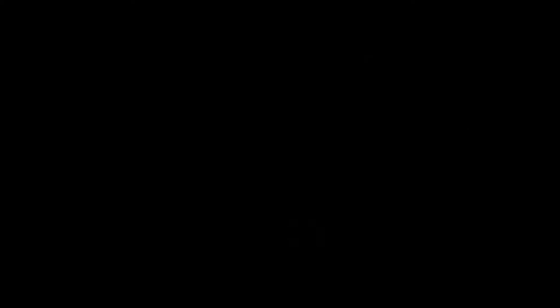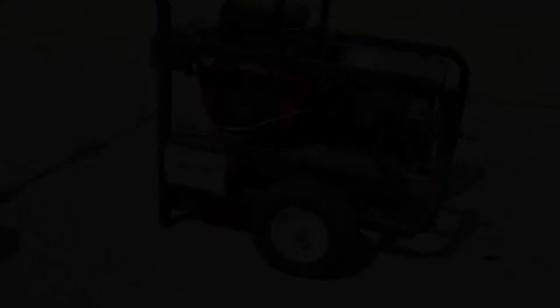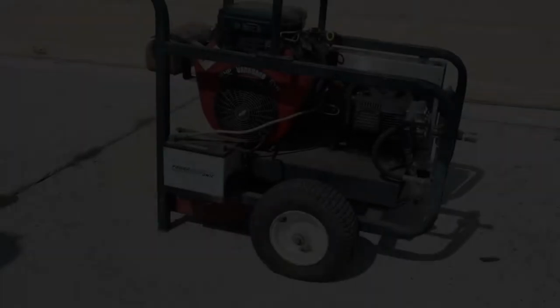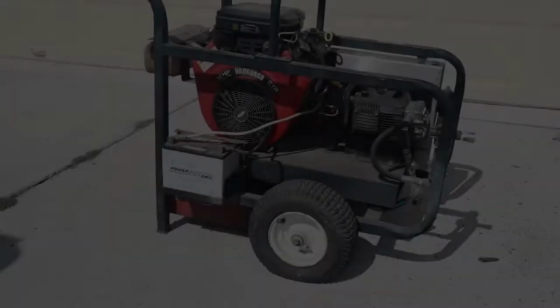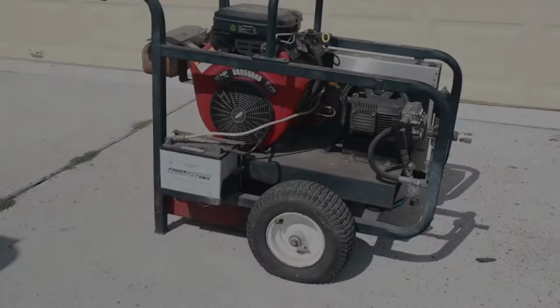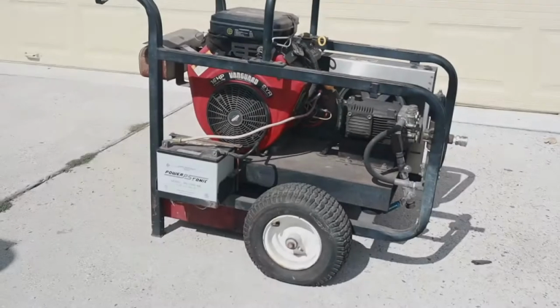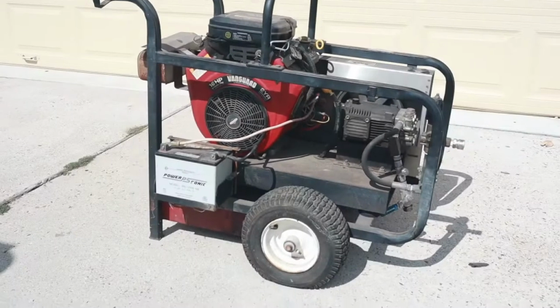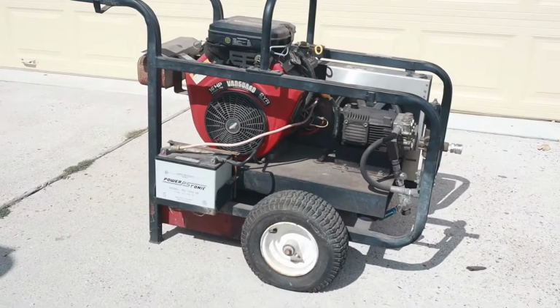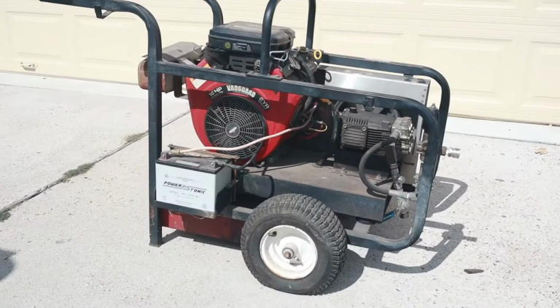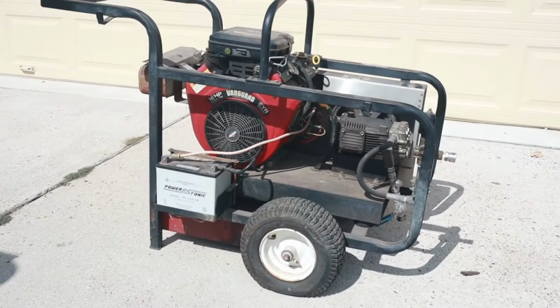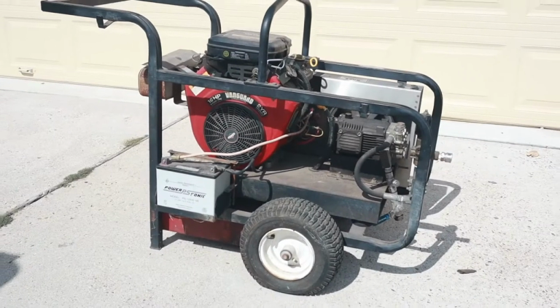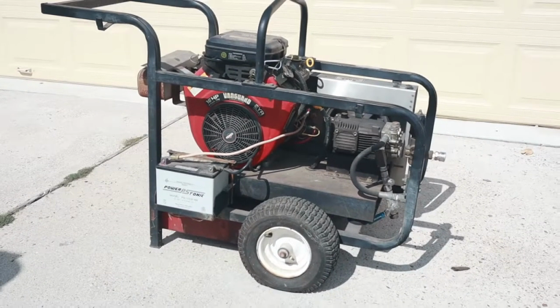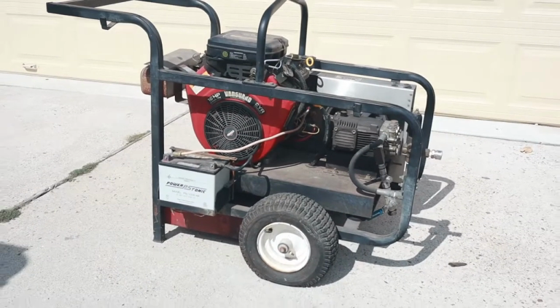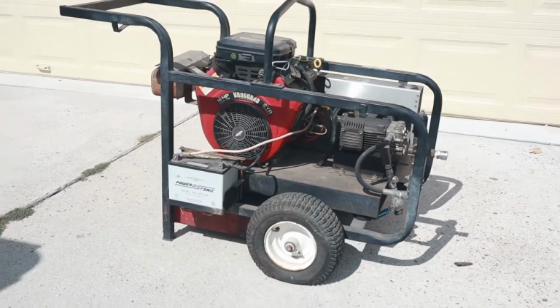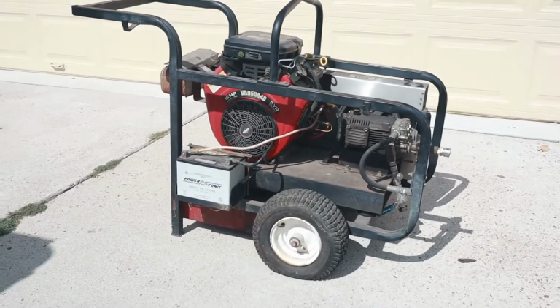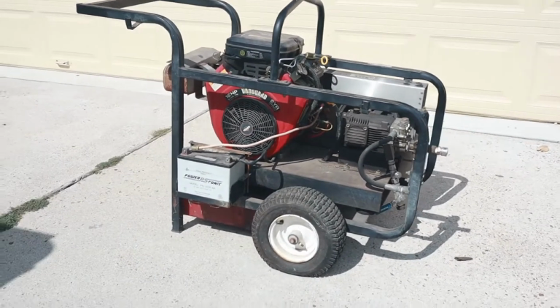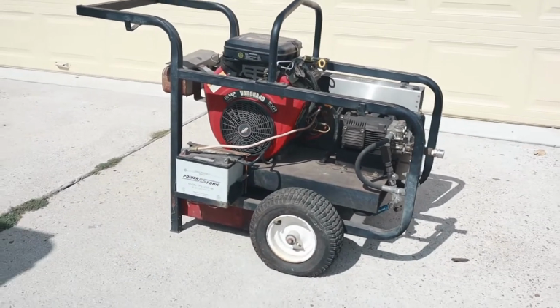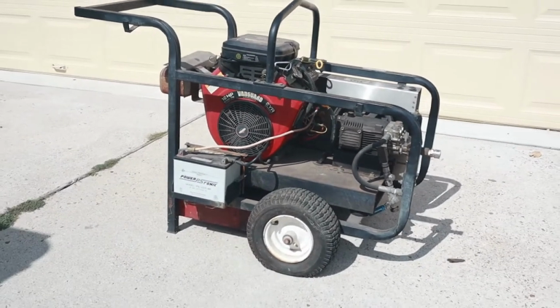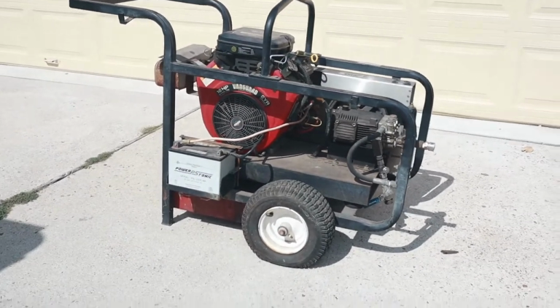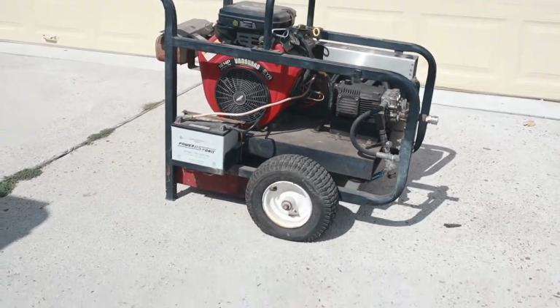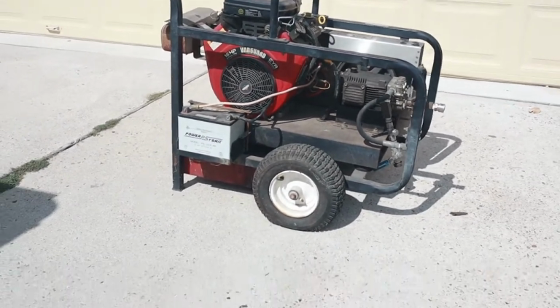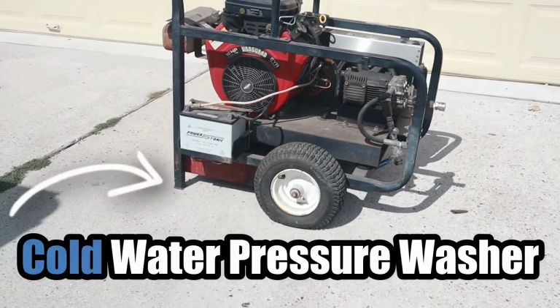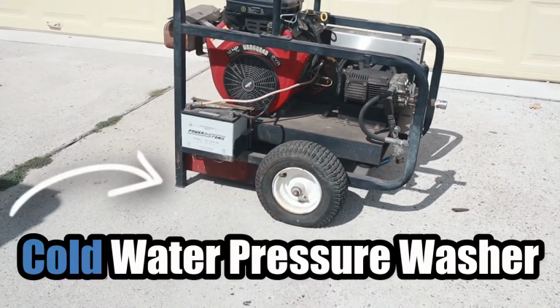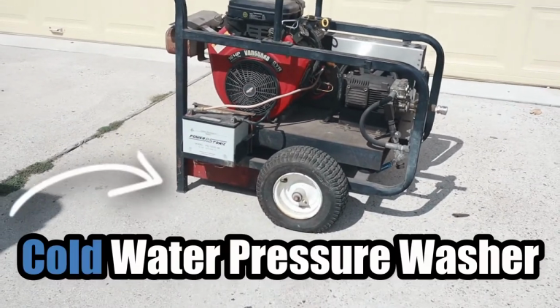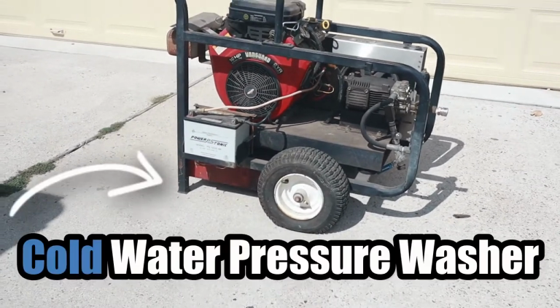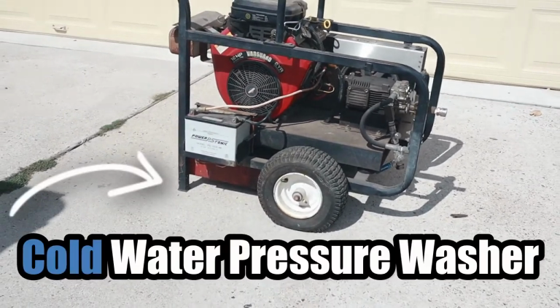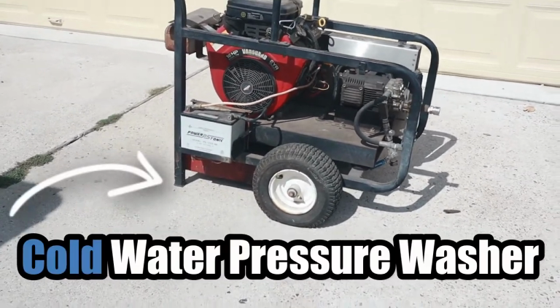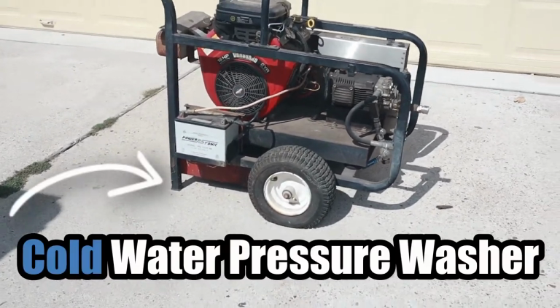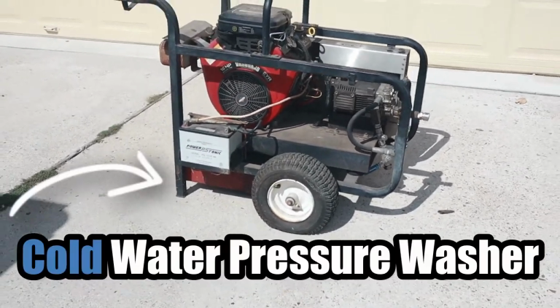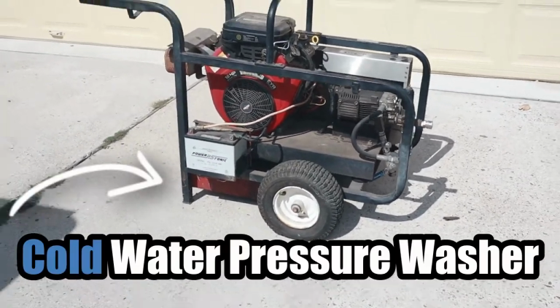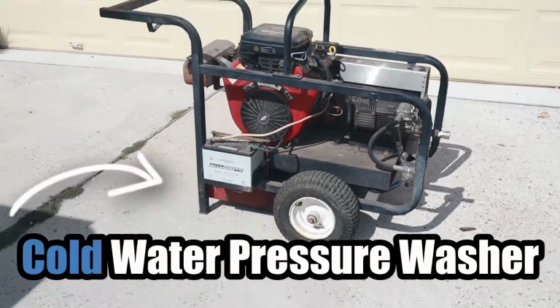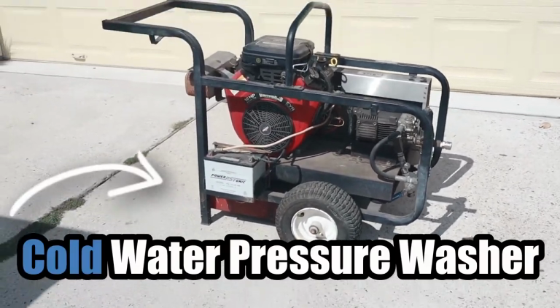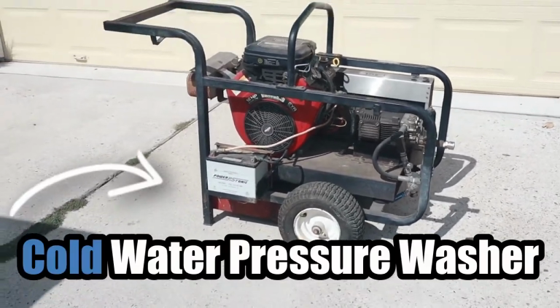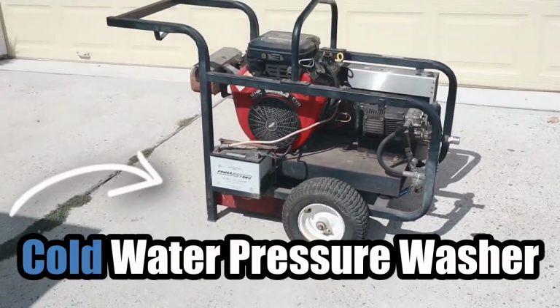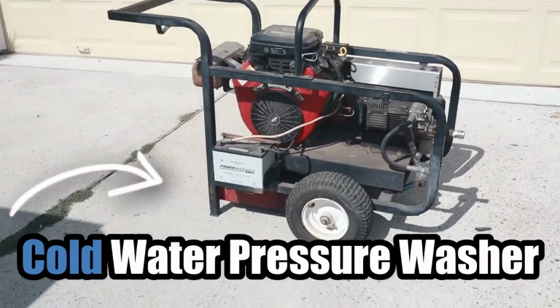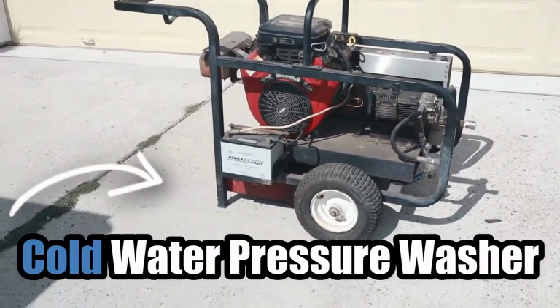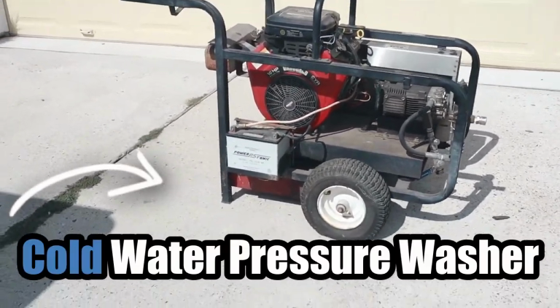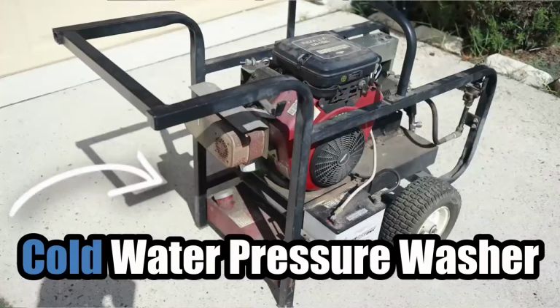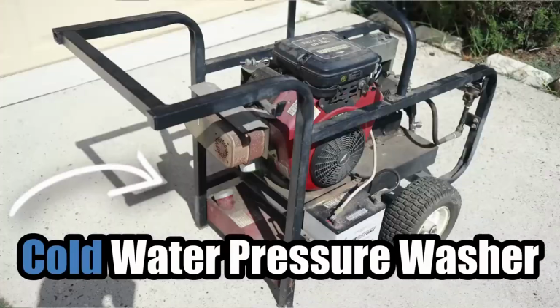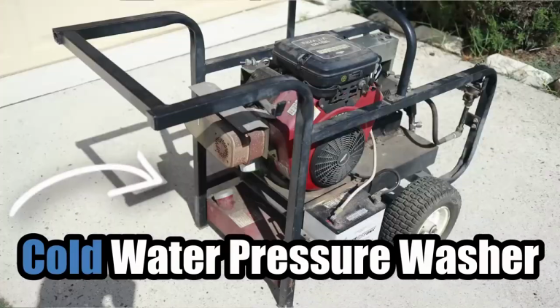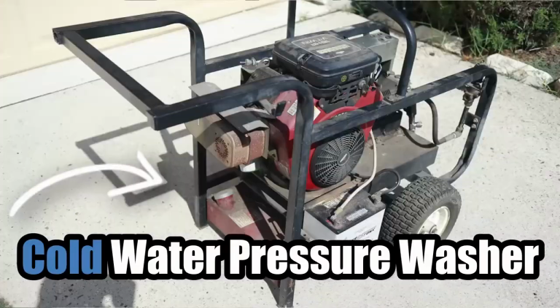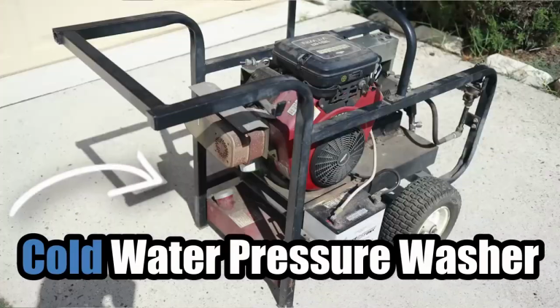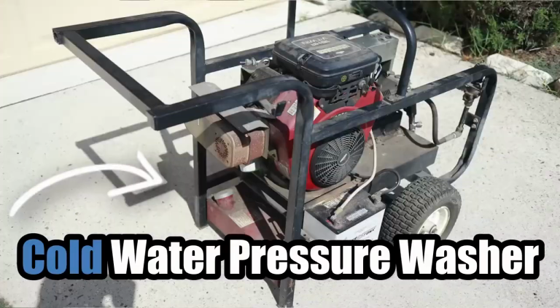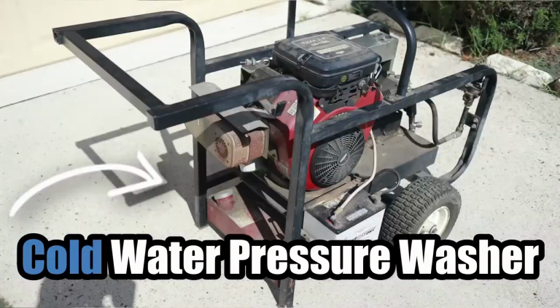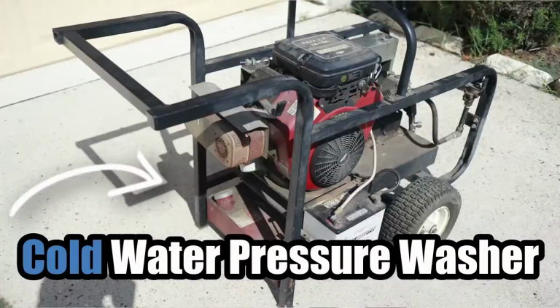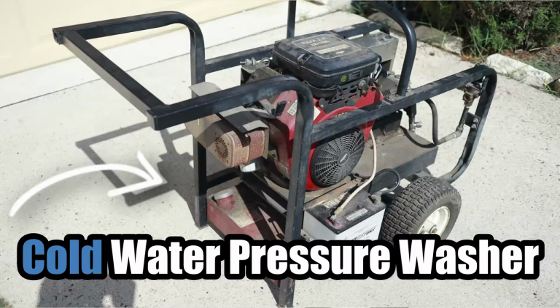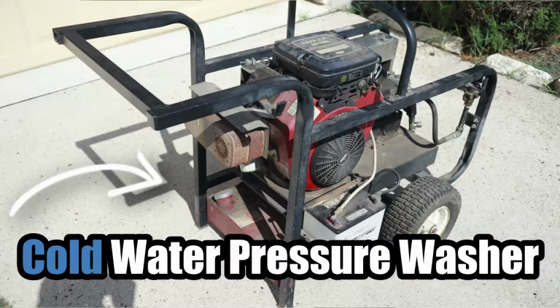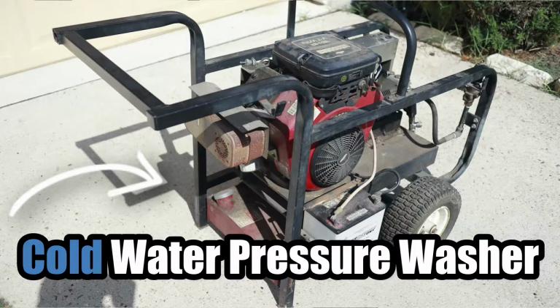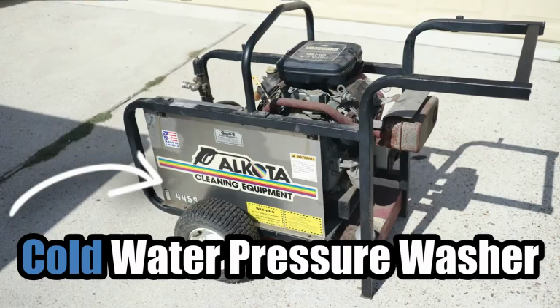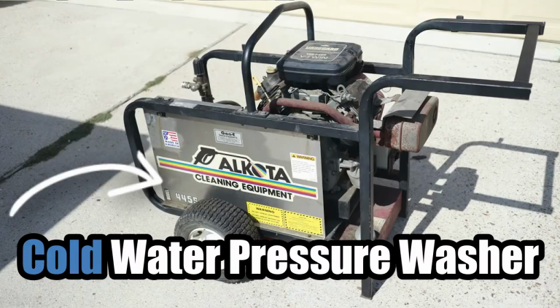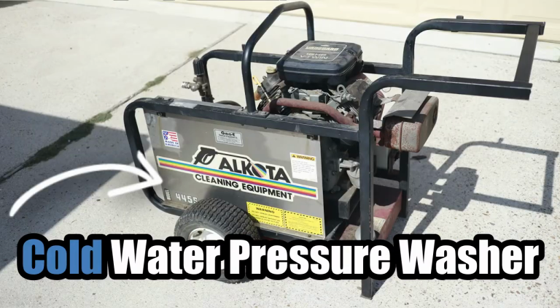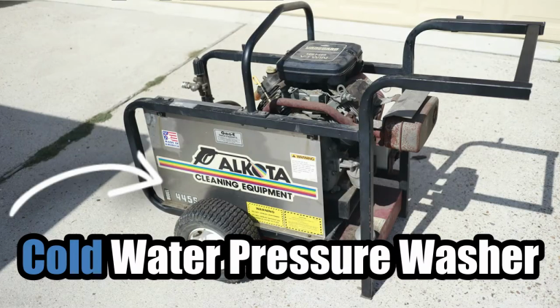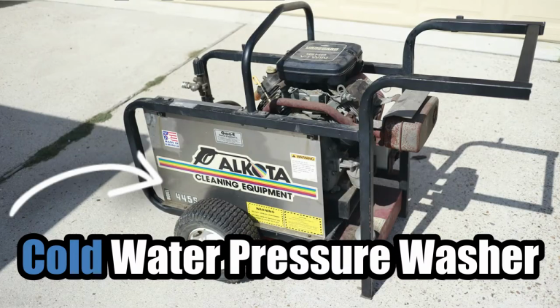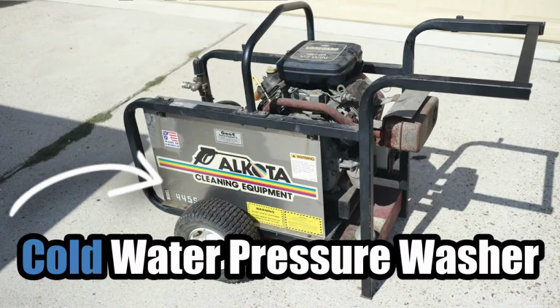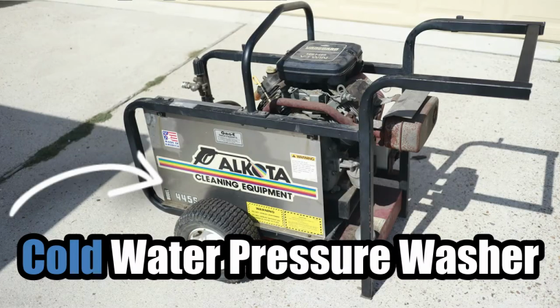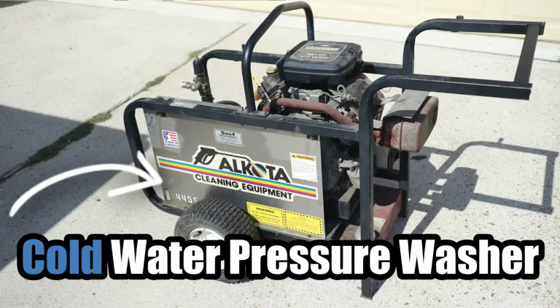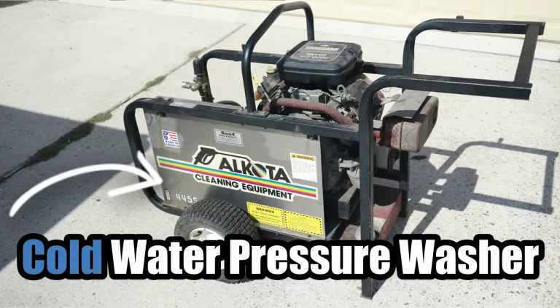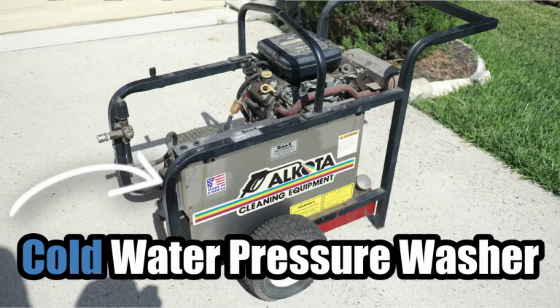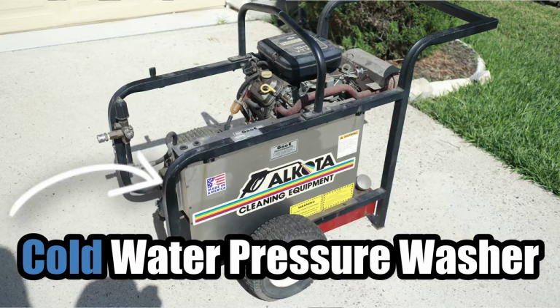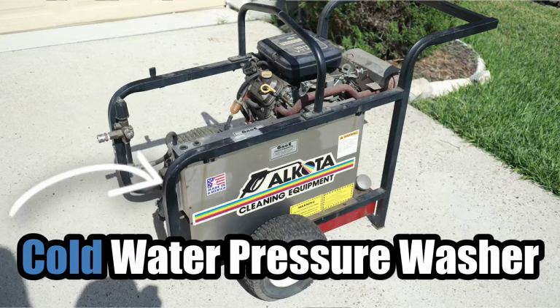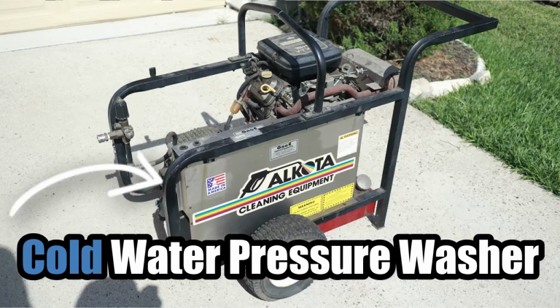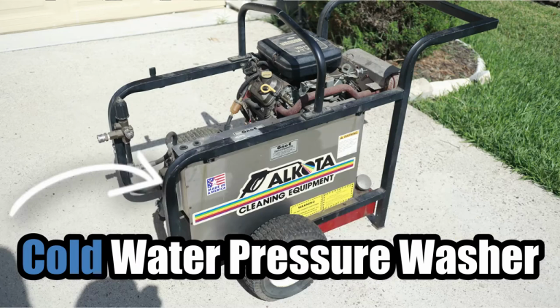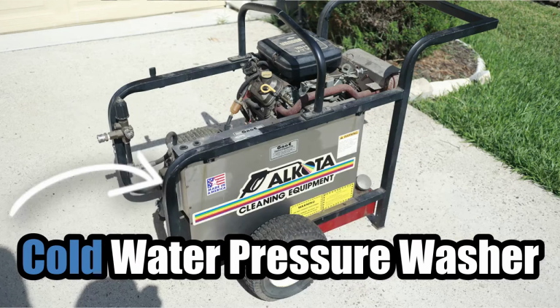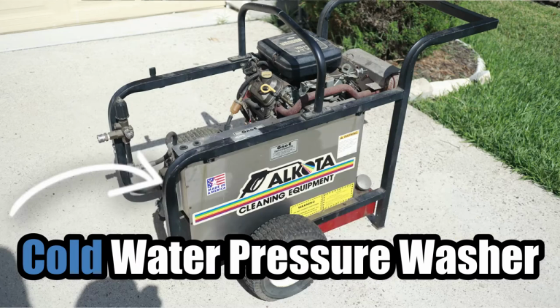All right, YouTube, I need your help. I found this hot water pressure washer yesterday on the curb at around 2:30 in the morning.